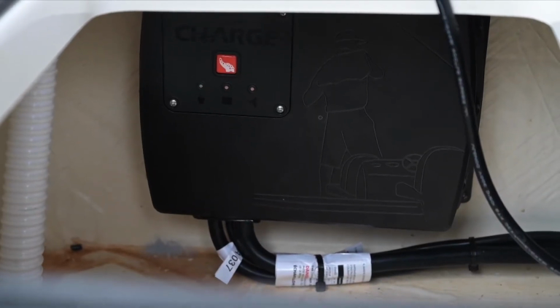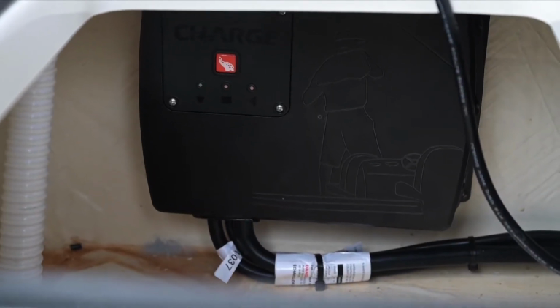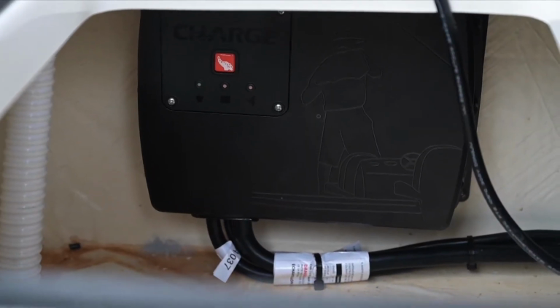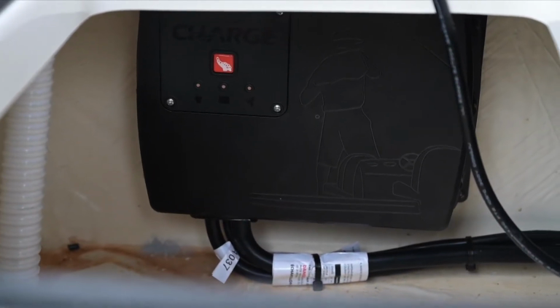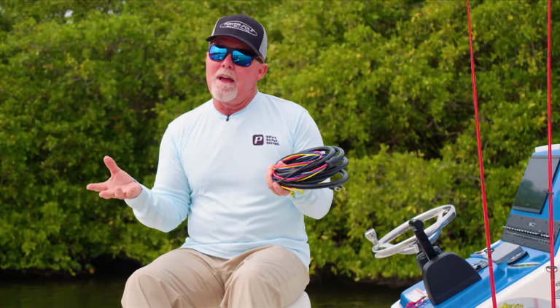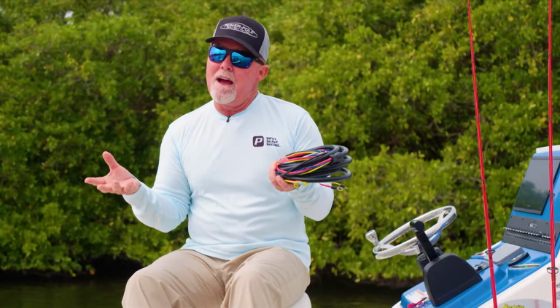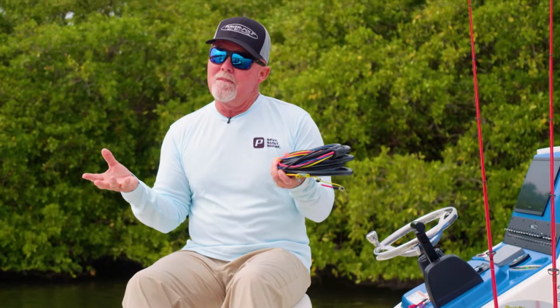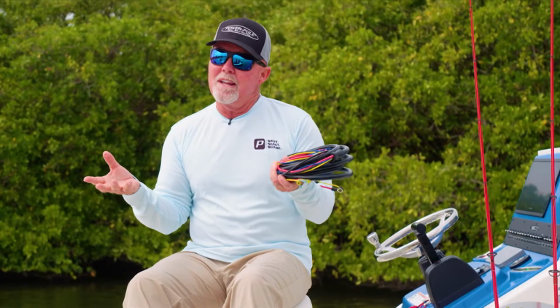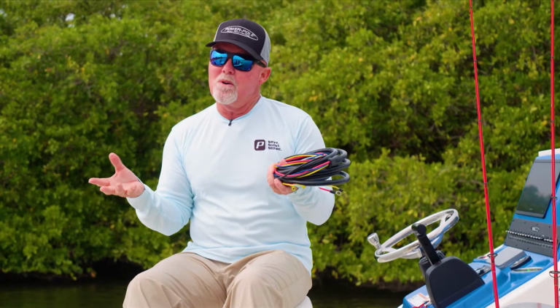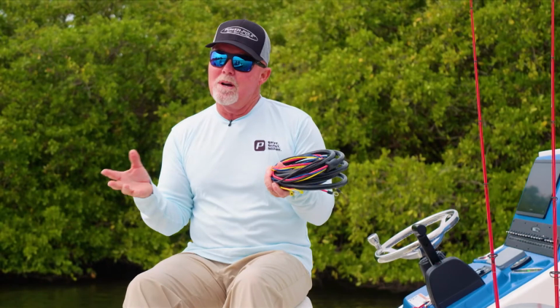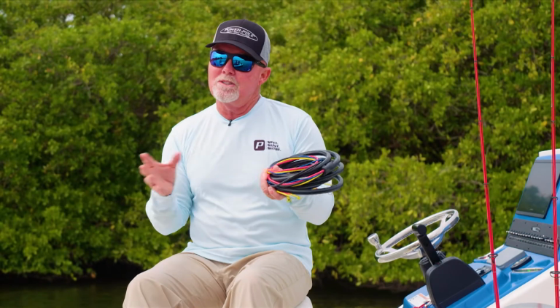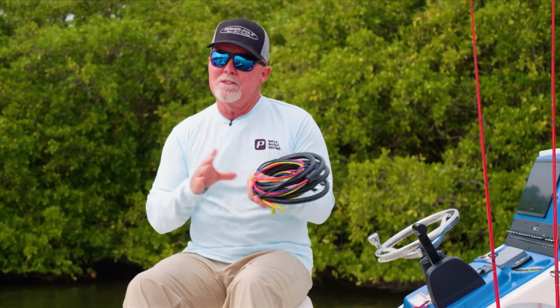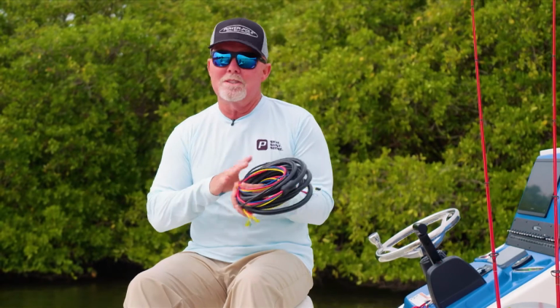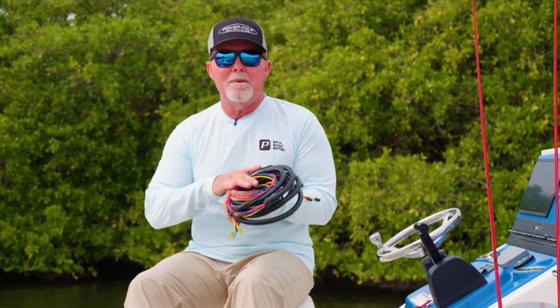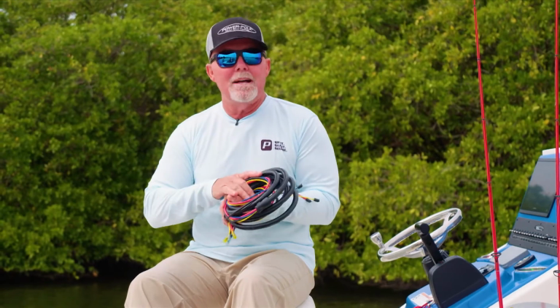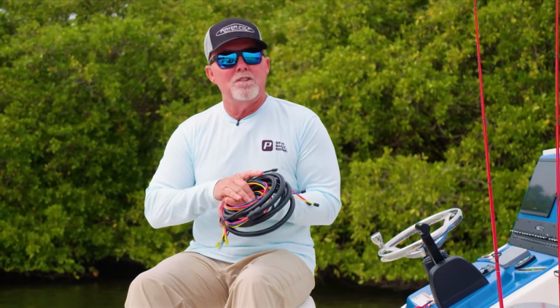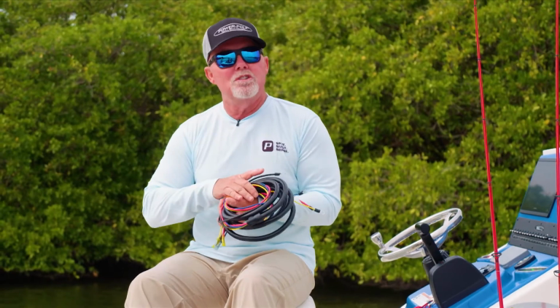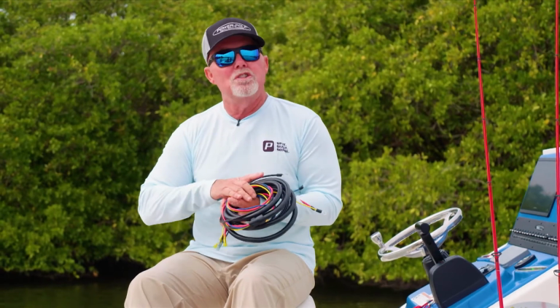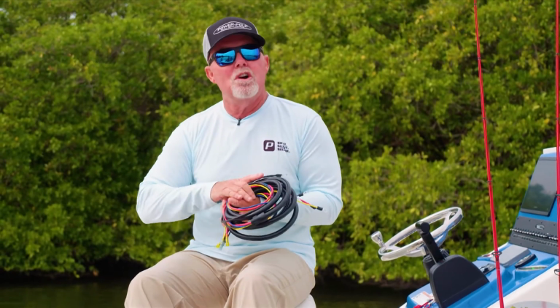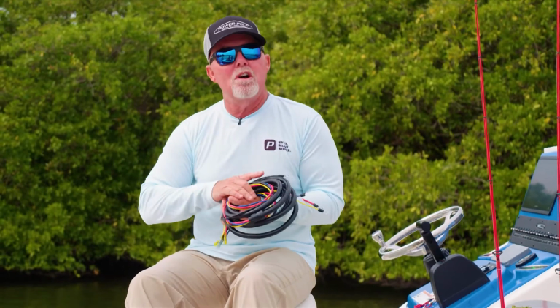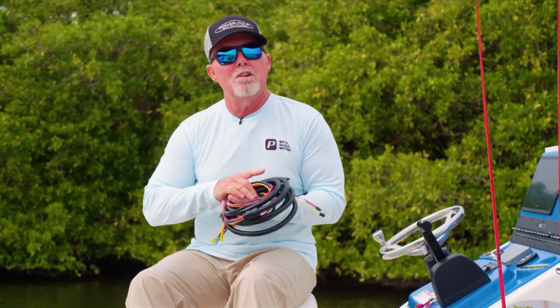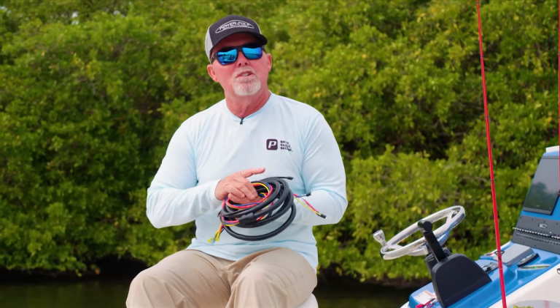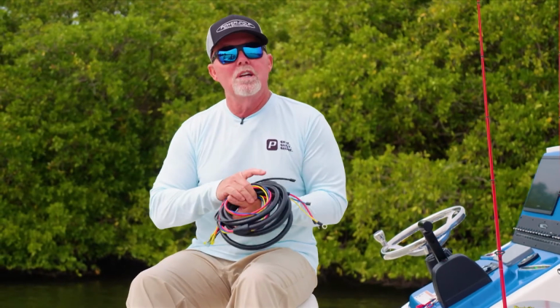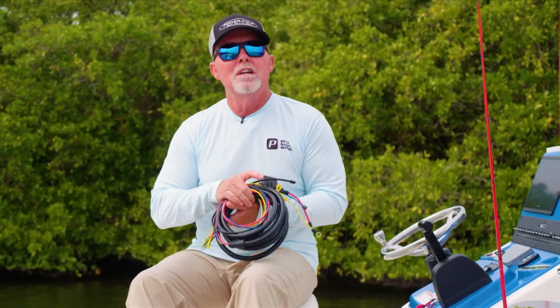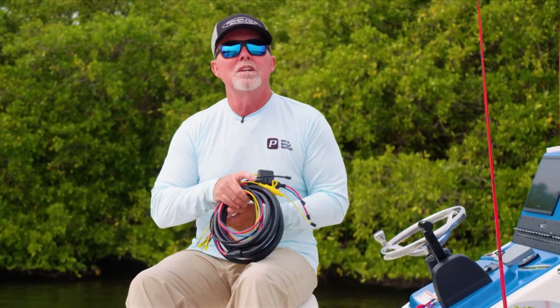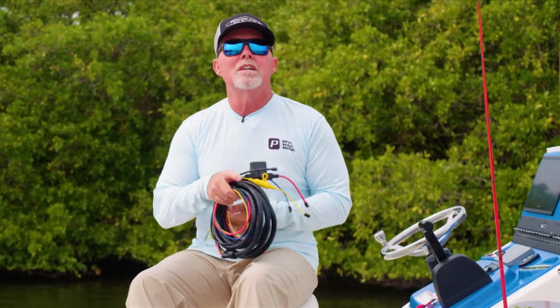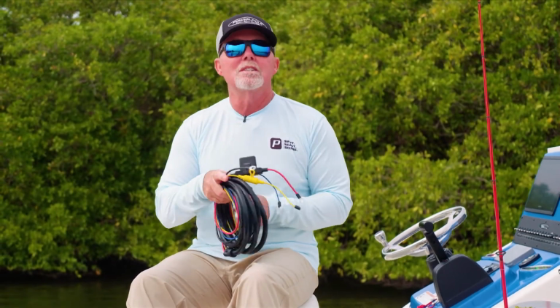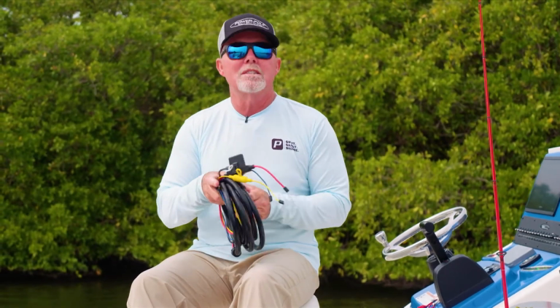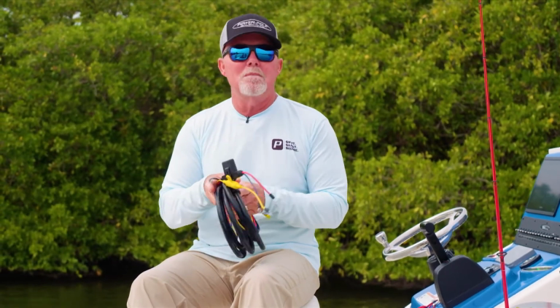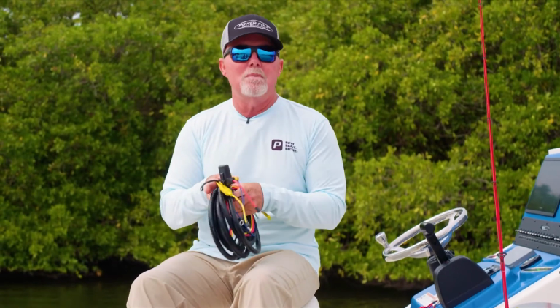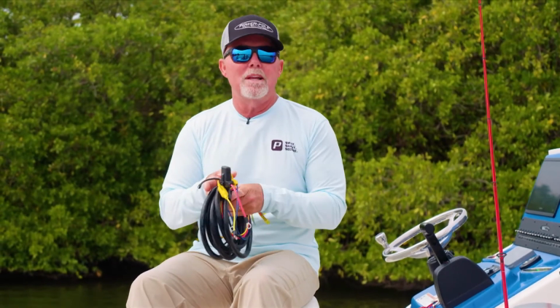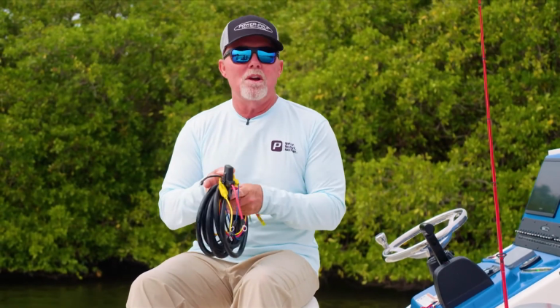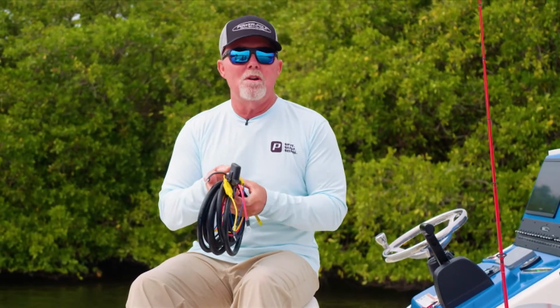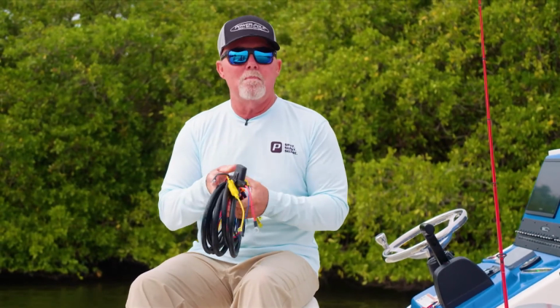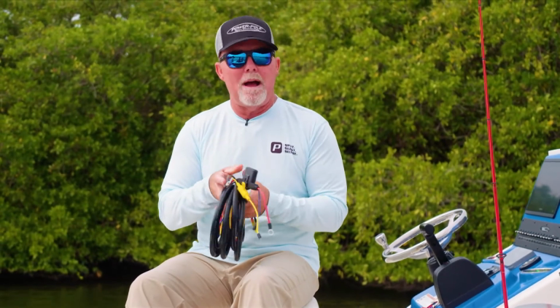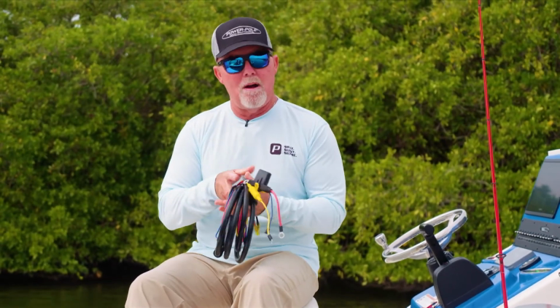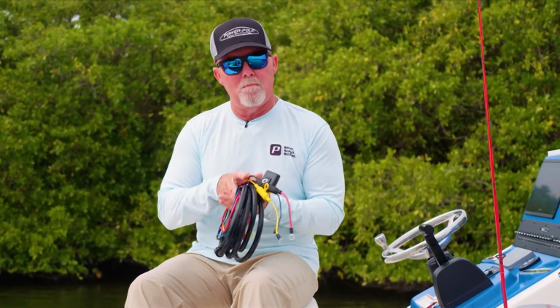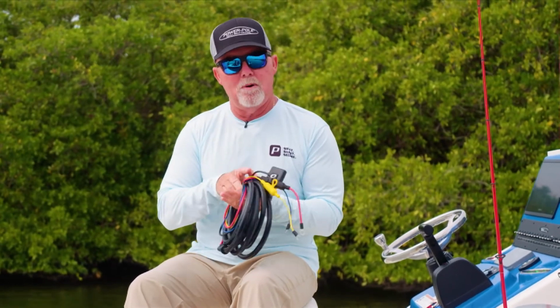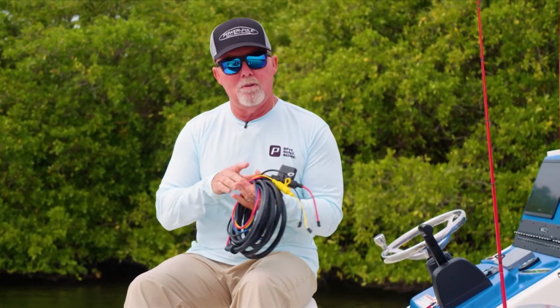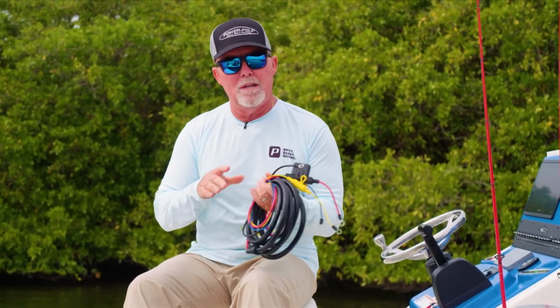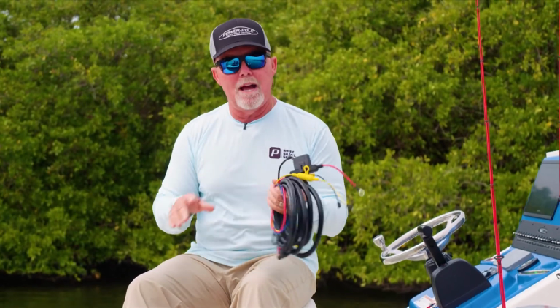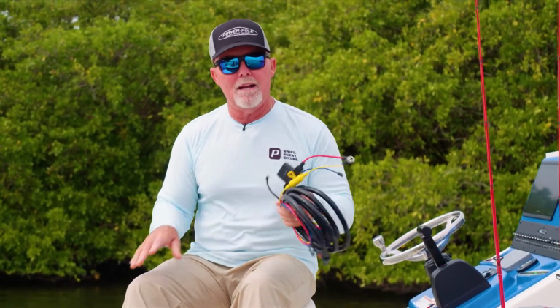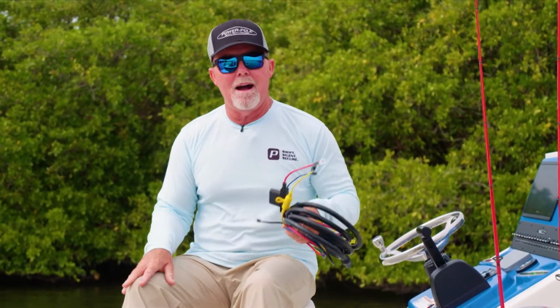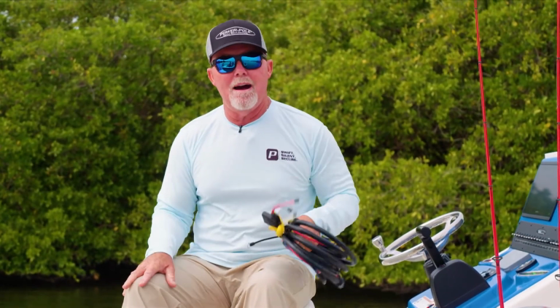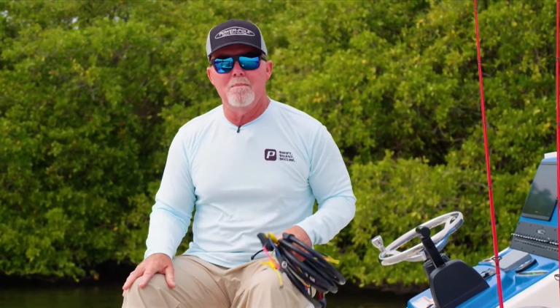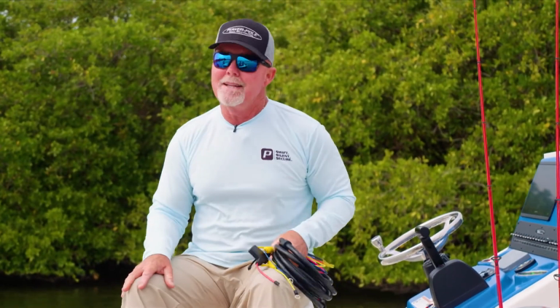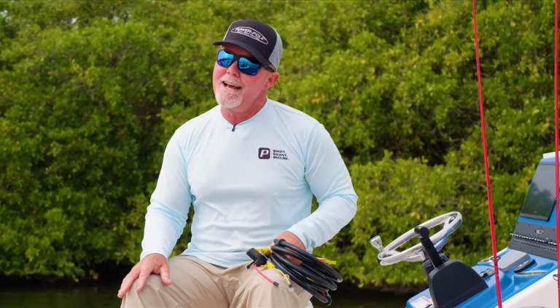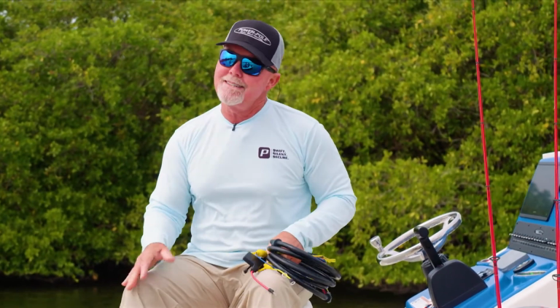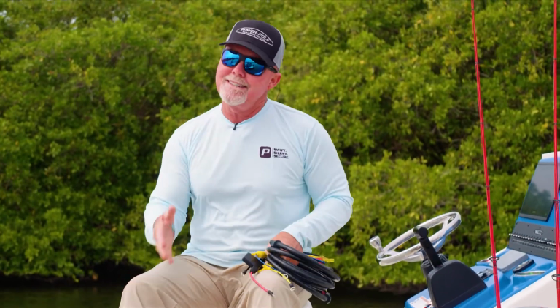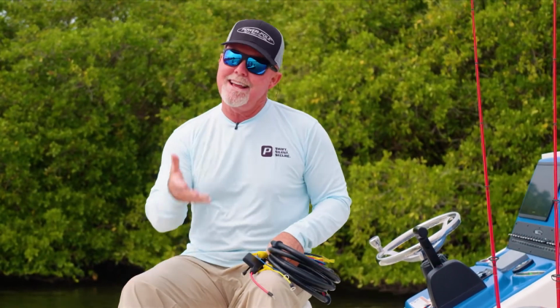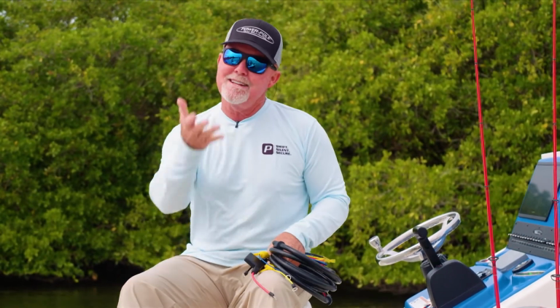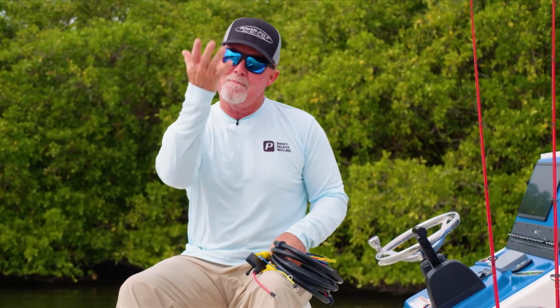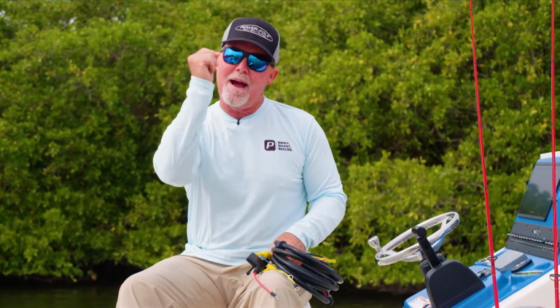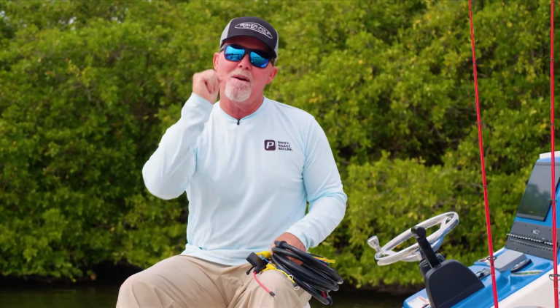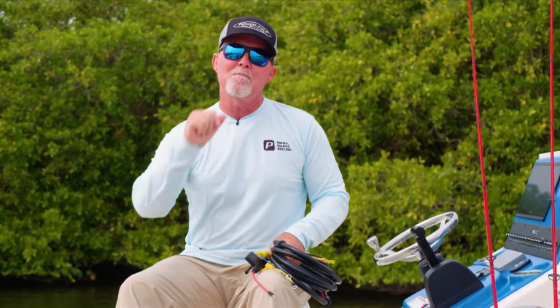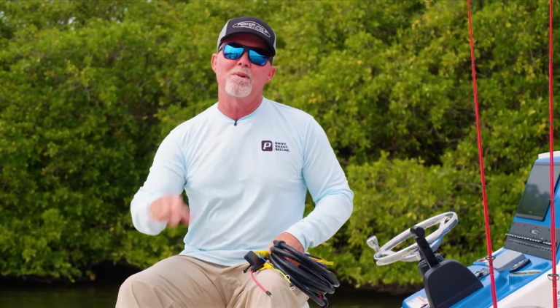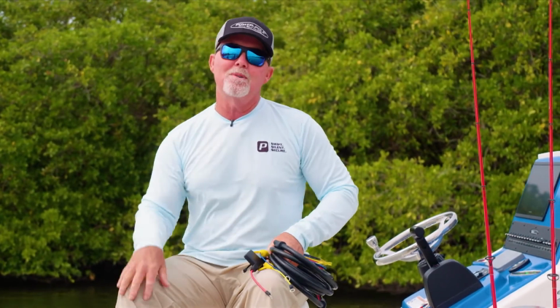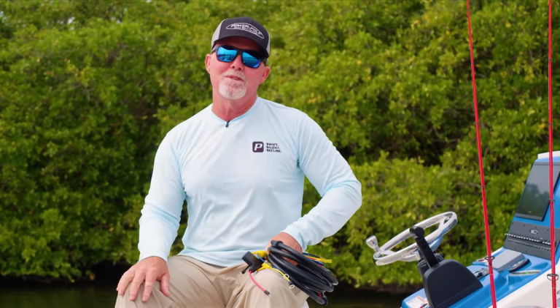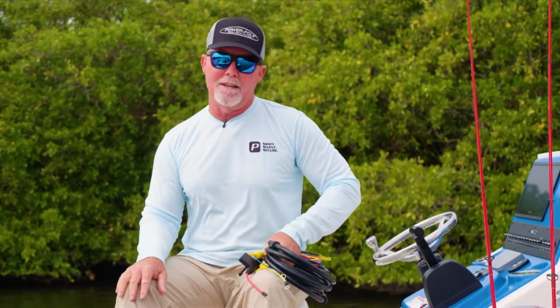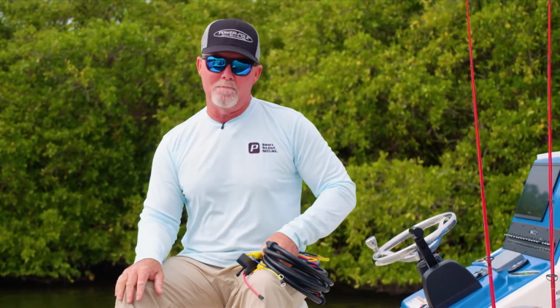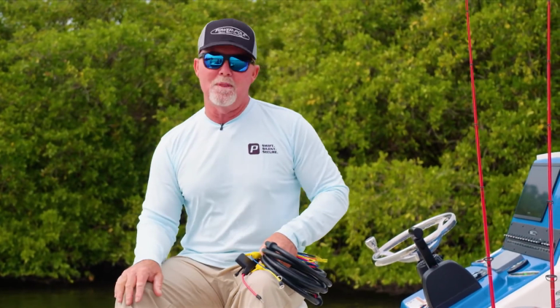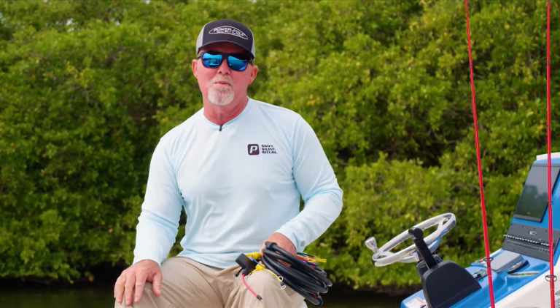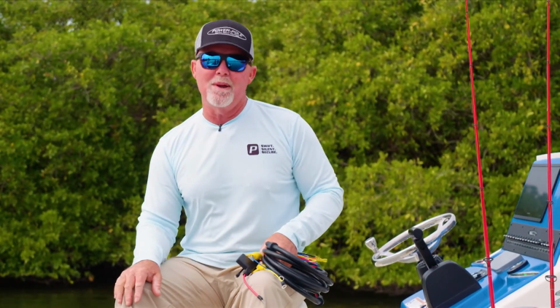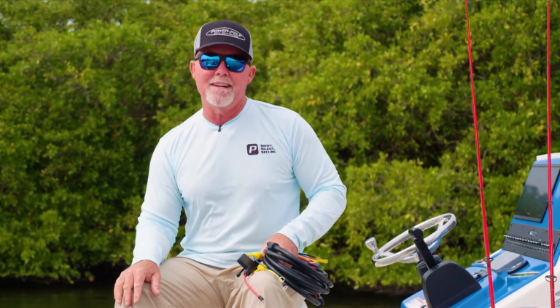If you have any questions about the charge, you can simply go to PowerPole.com, and that's today's Power Pole Tip of the Week.